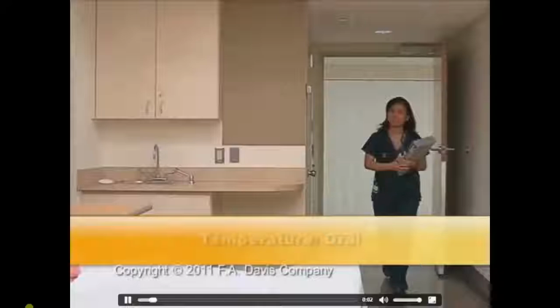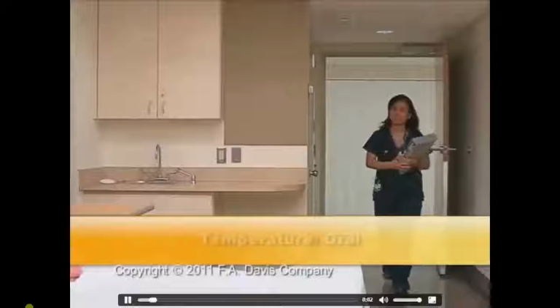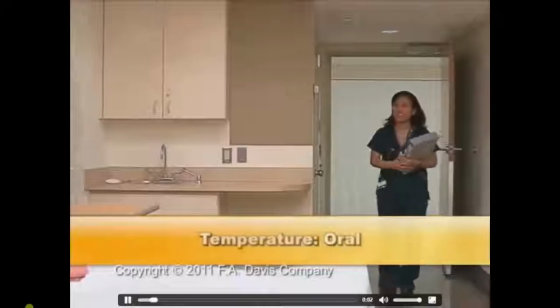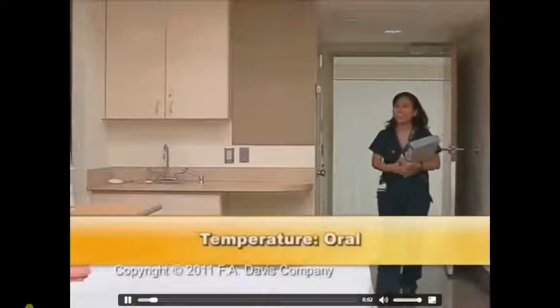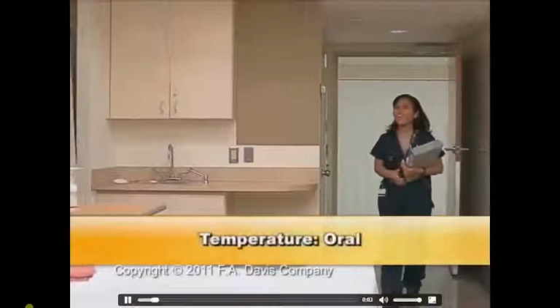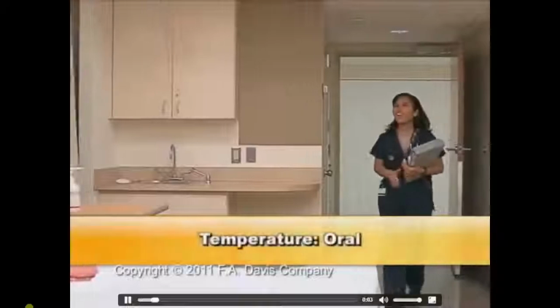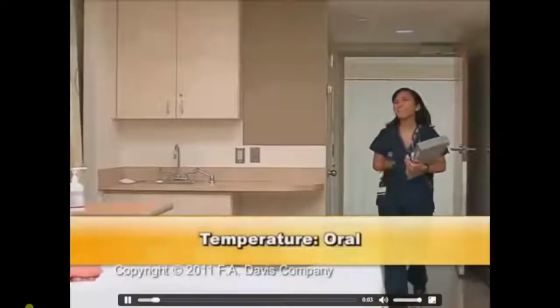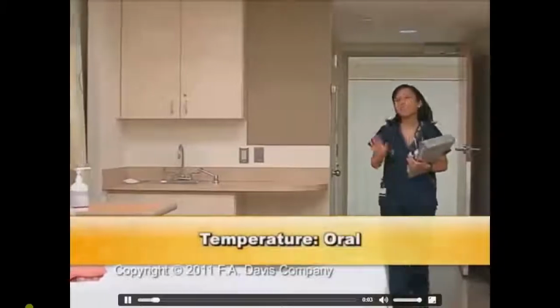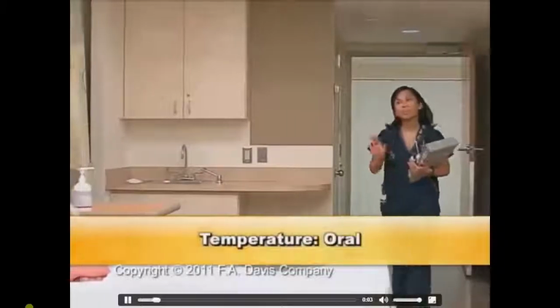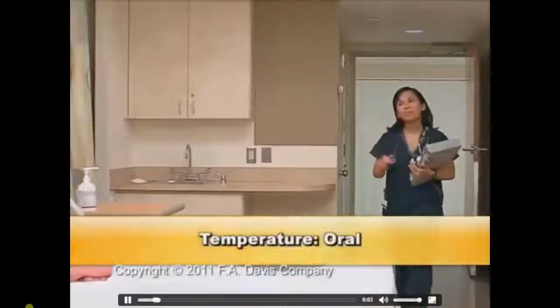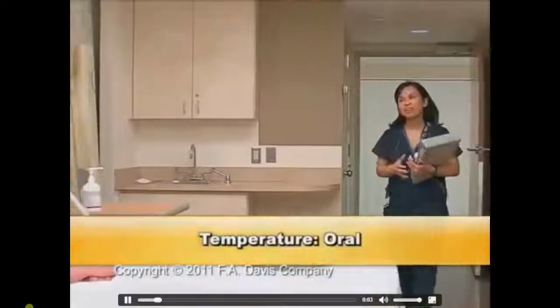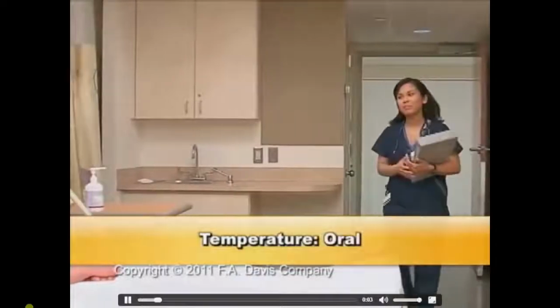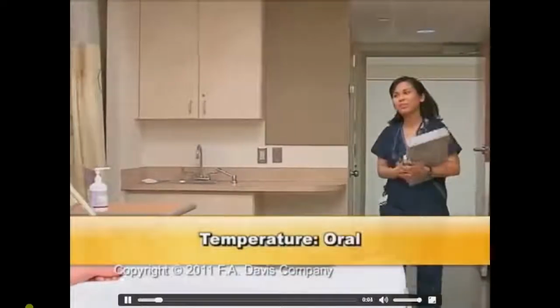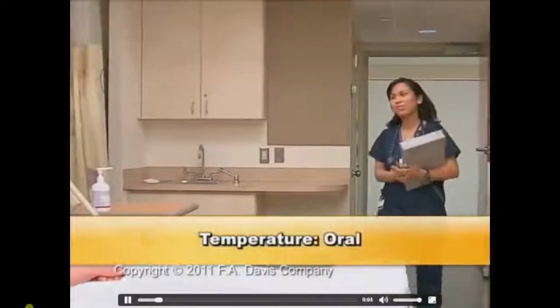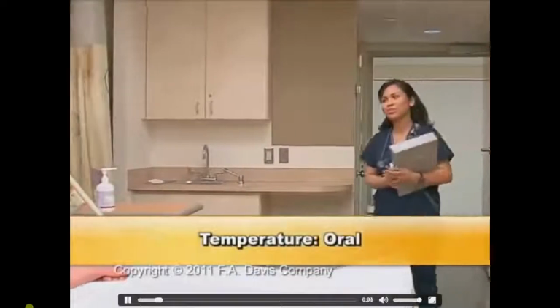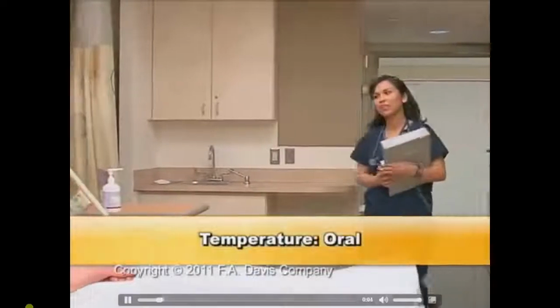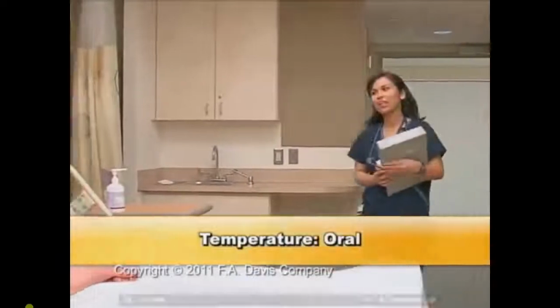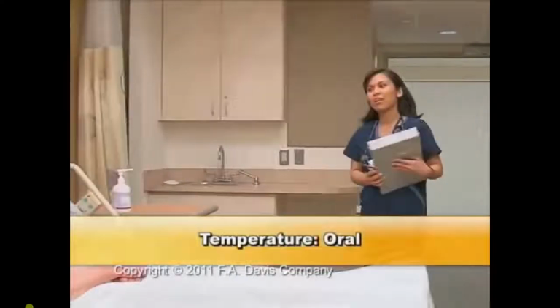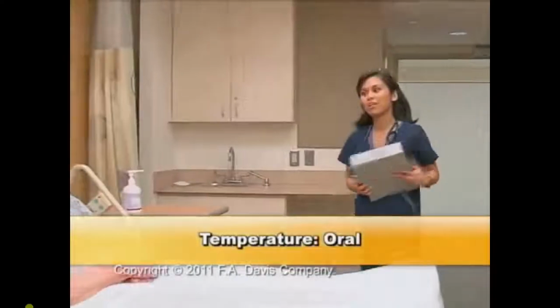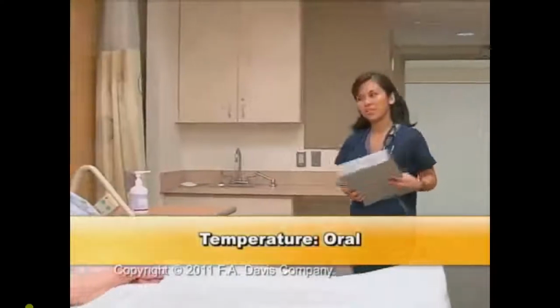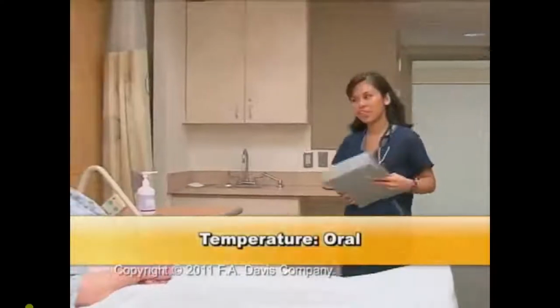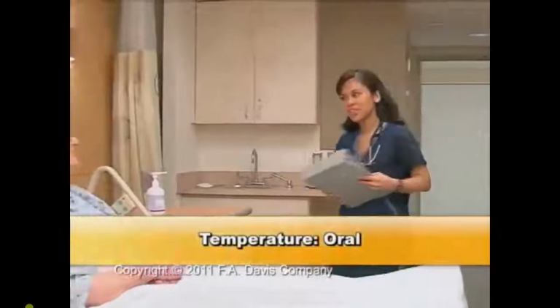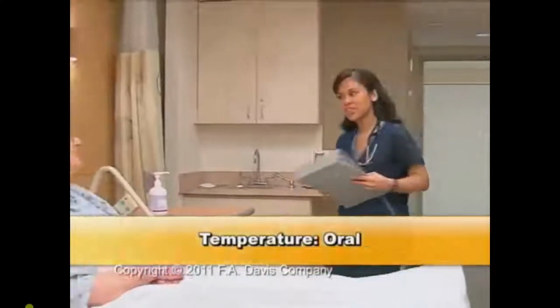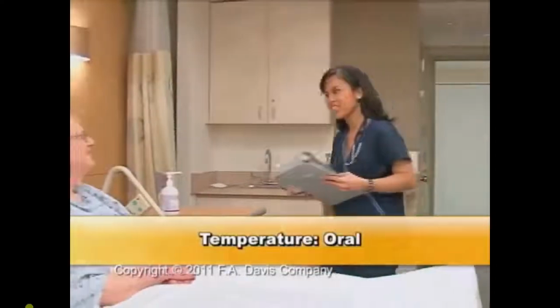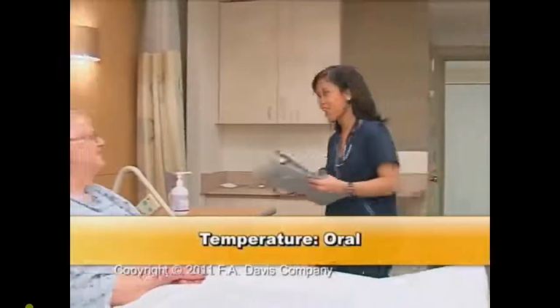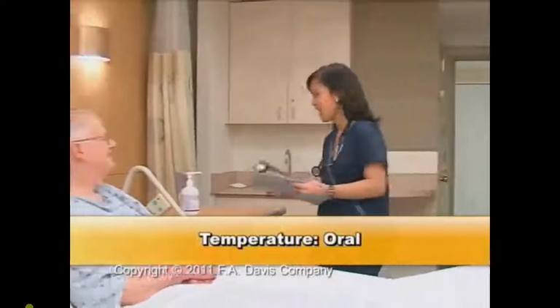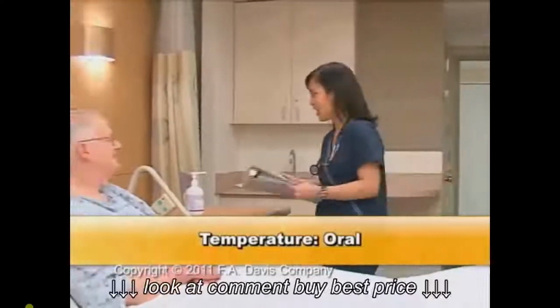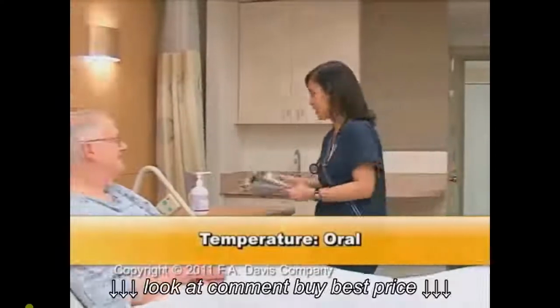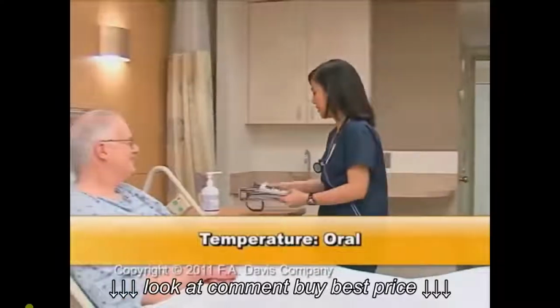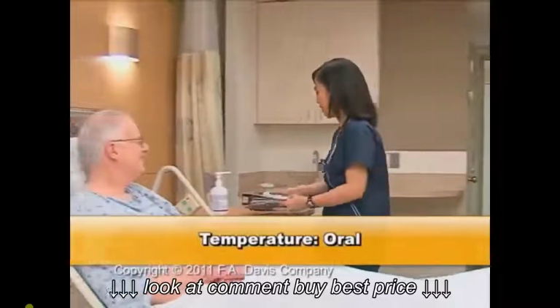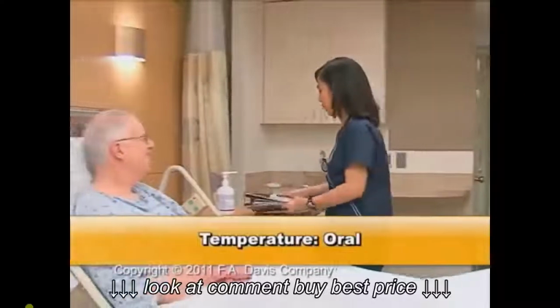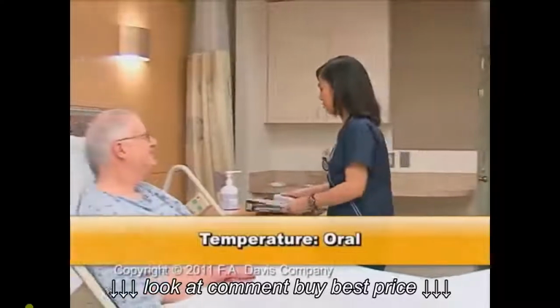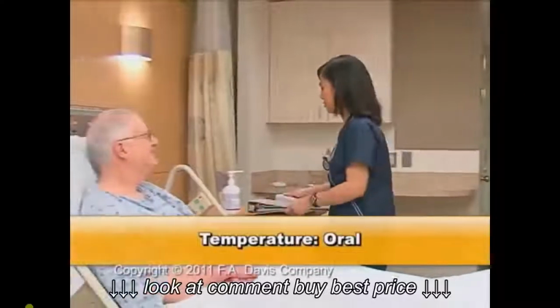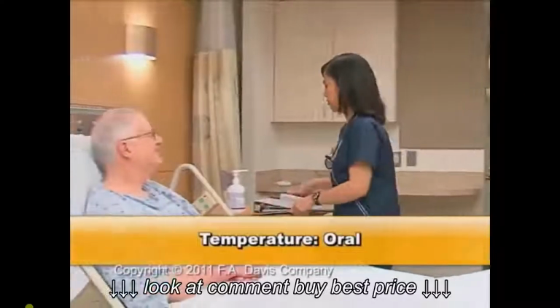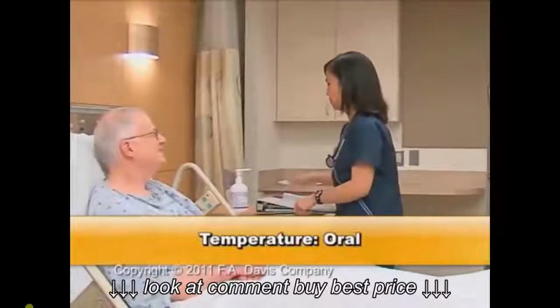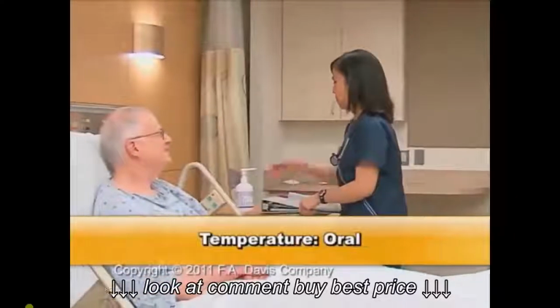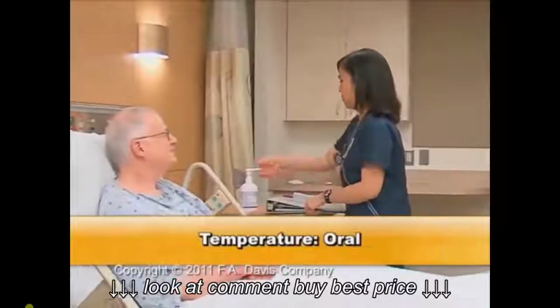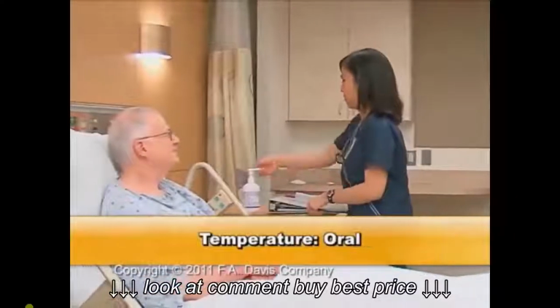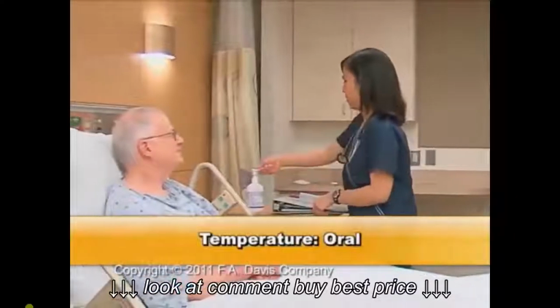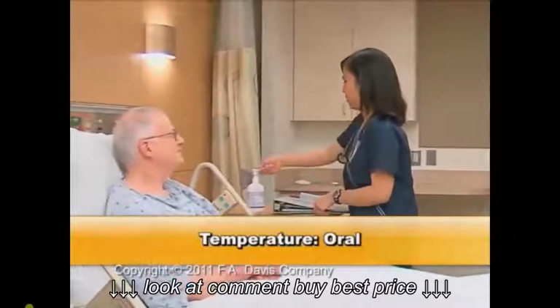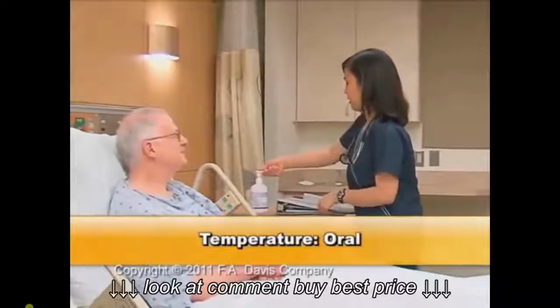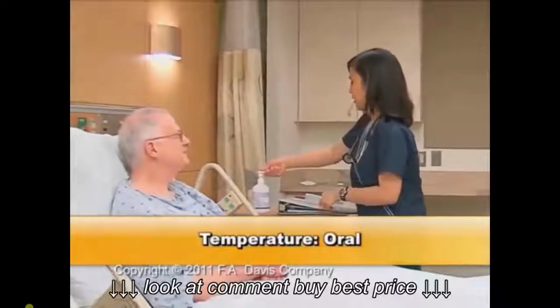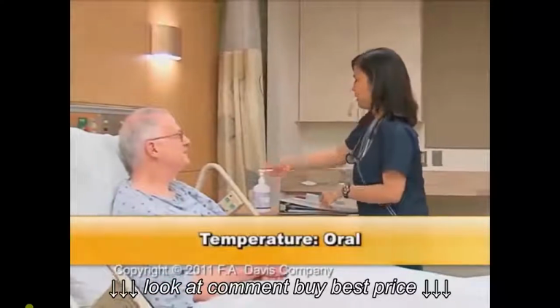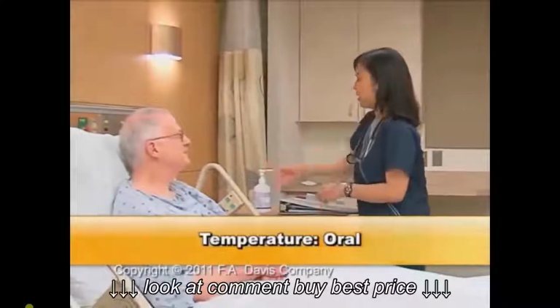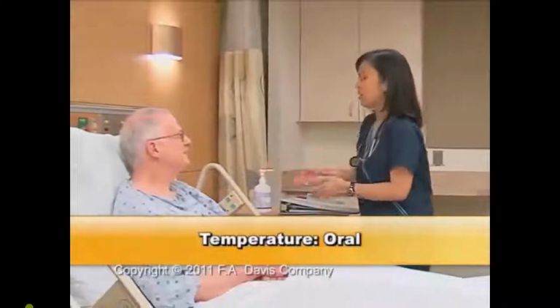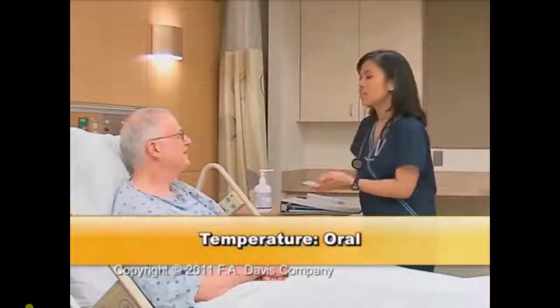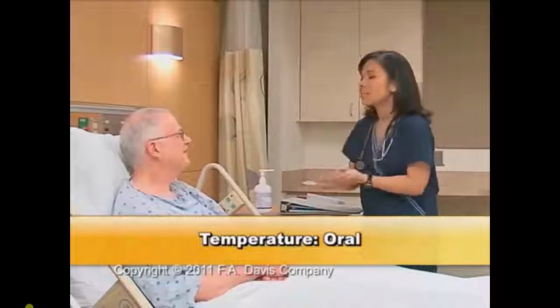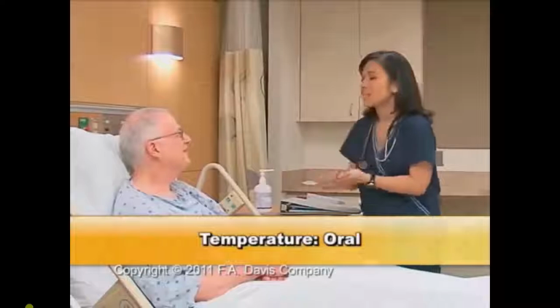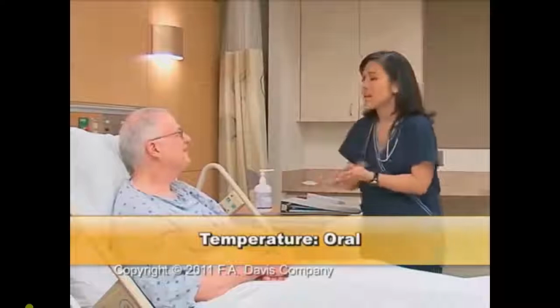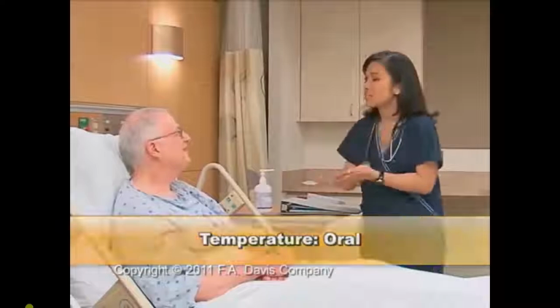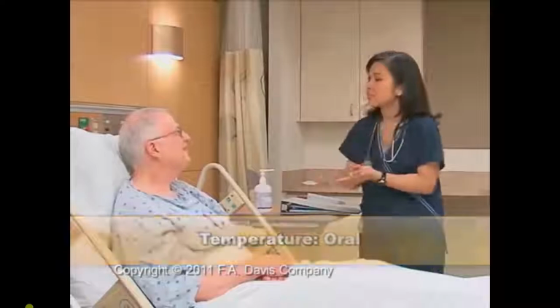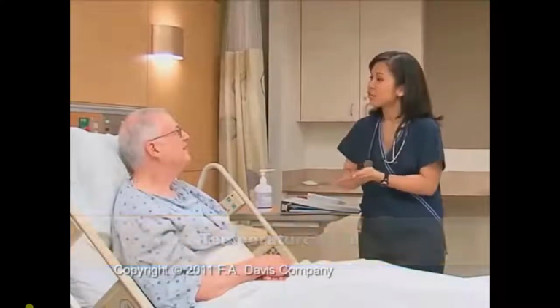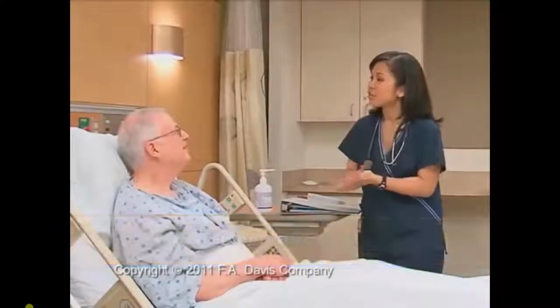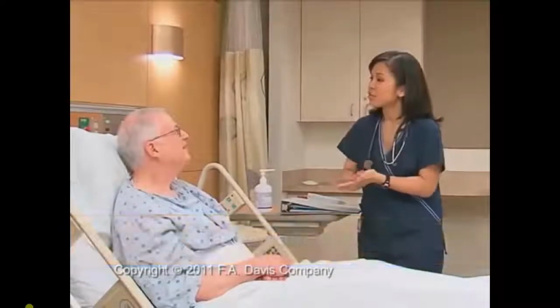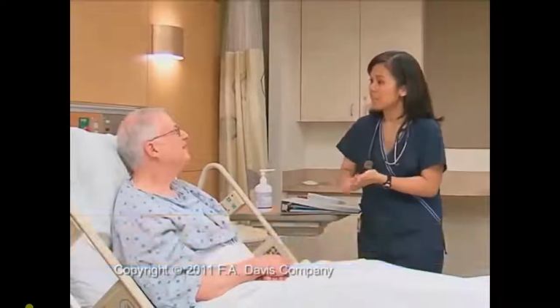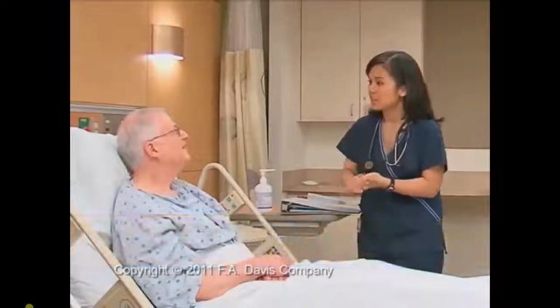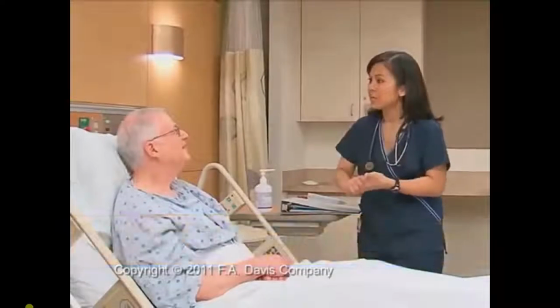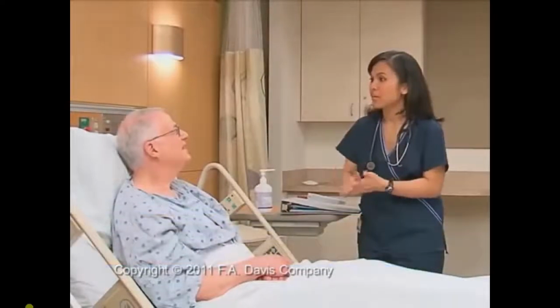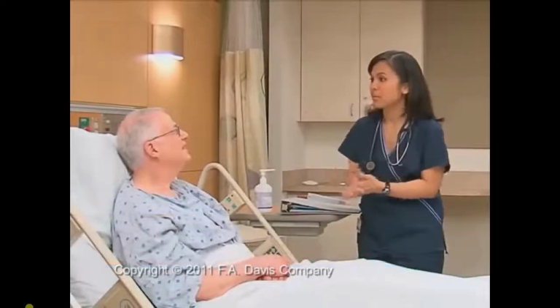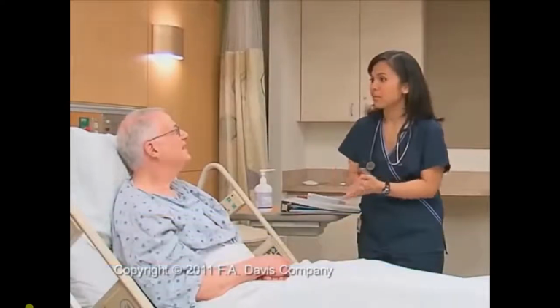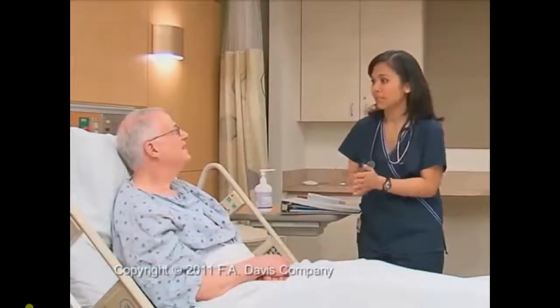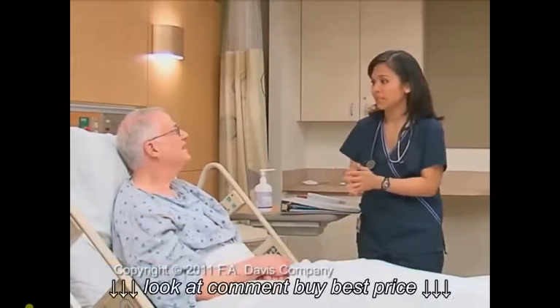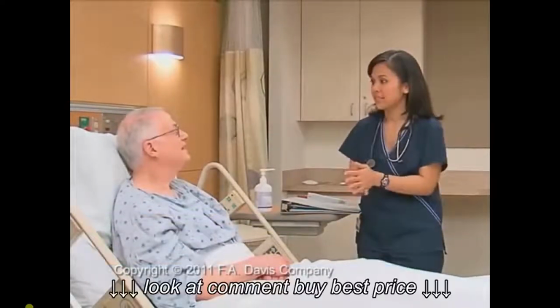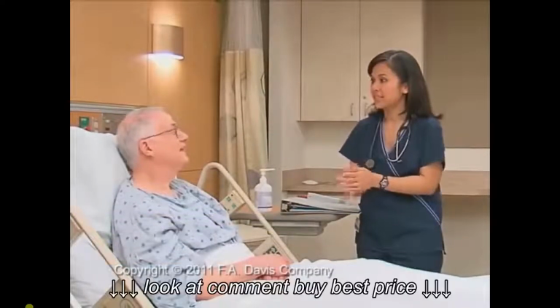Performing the procedure, follow the universal steps that apply. The nurse is using an electronic thermometer for this procedure.